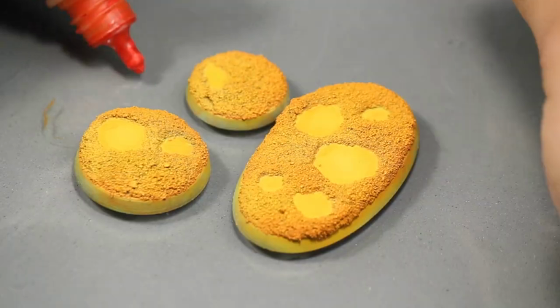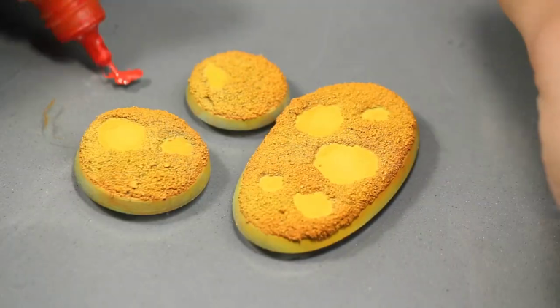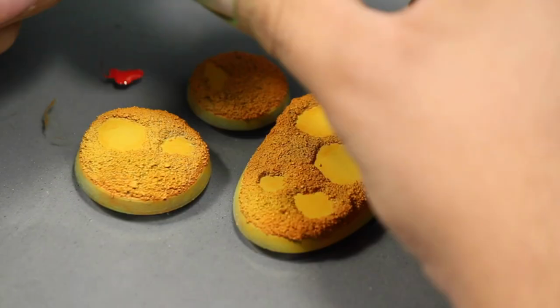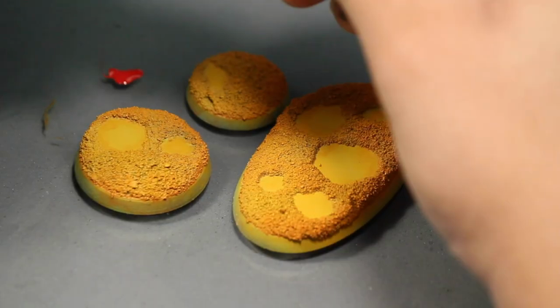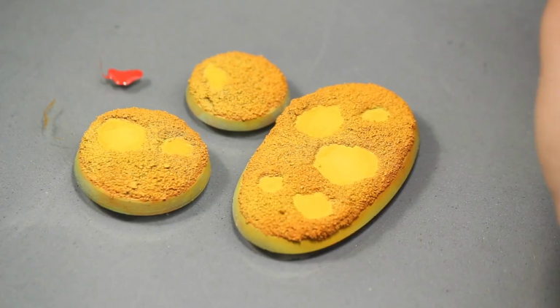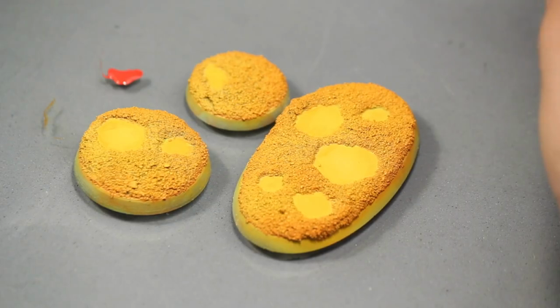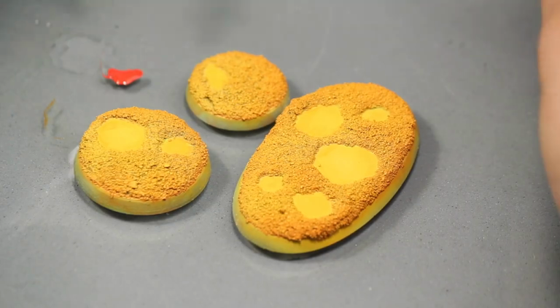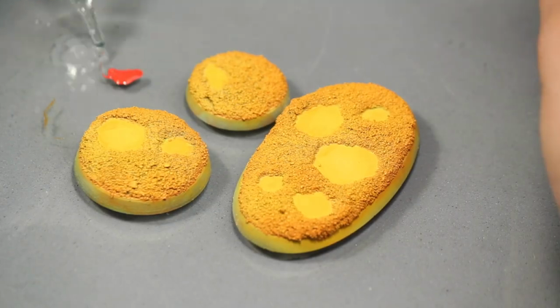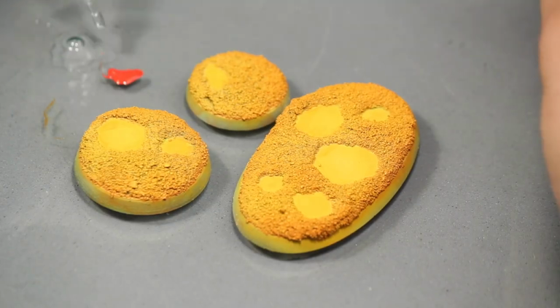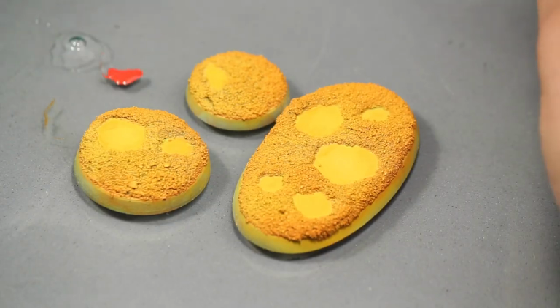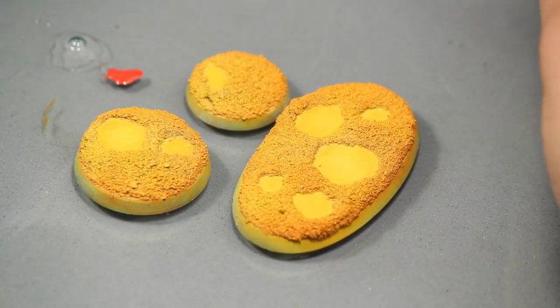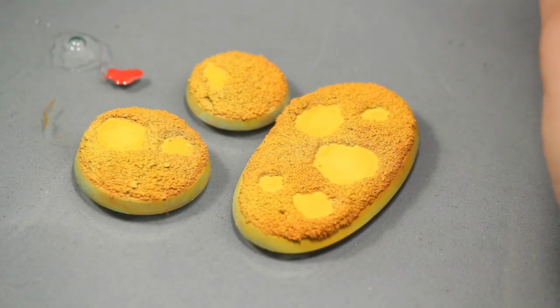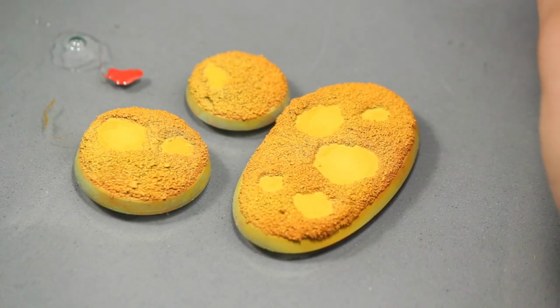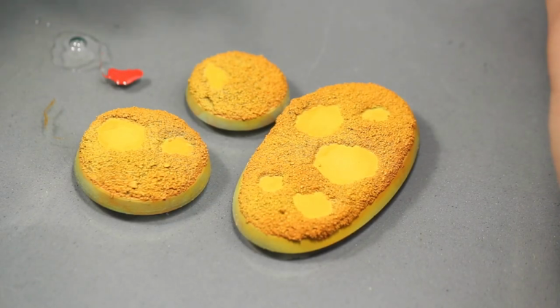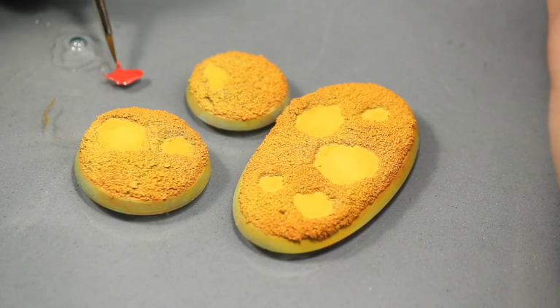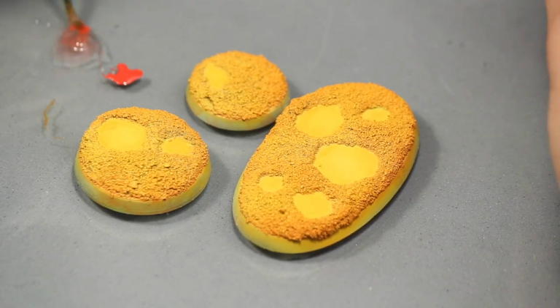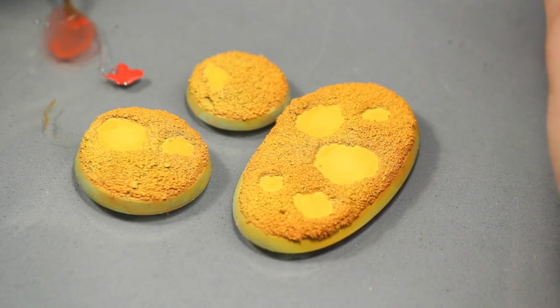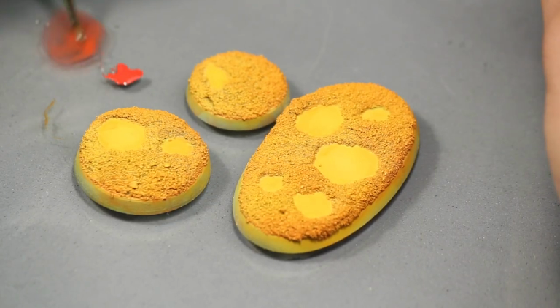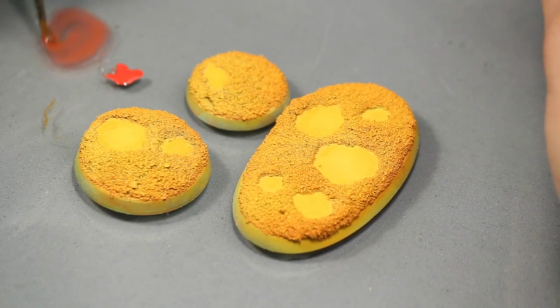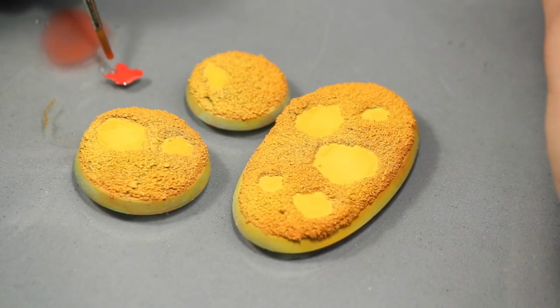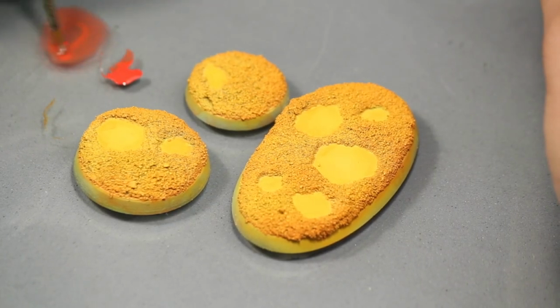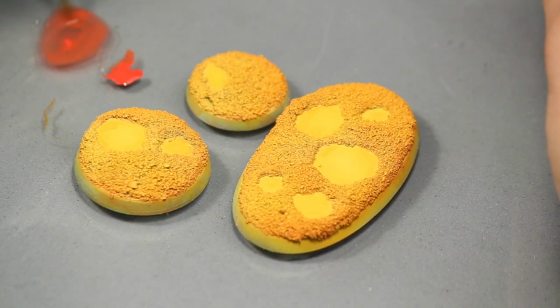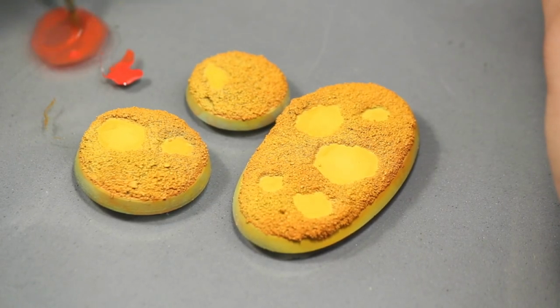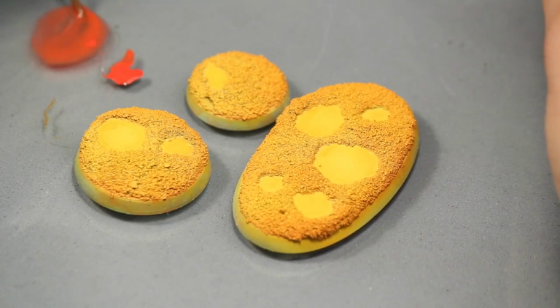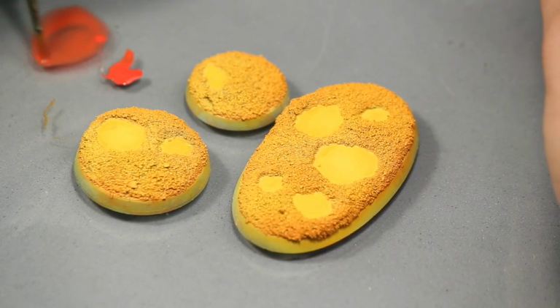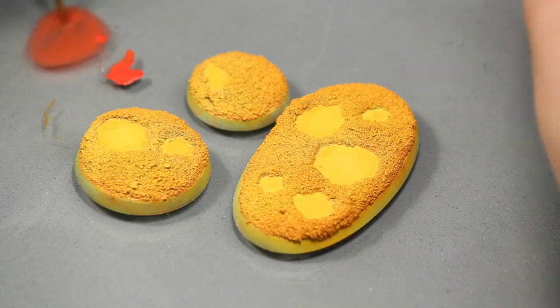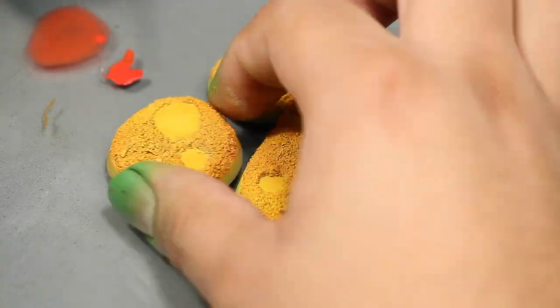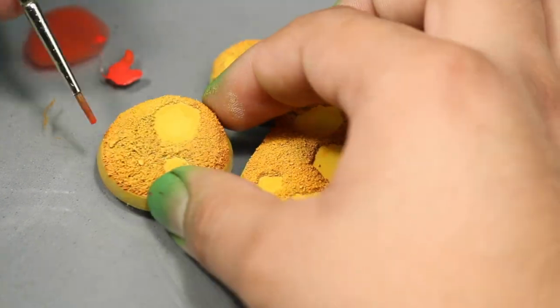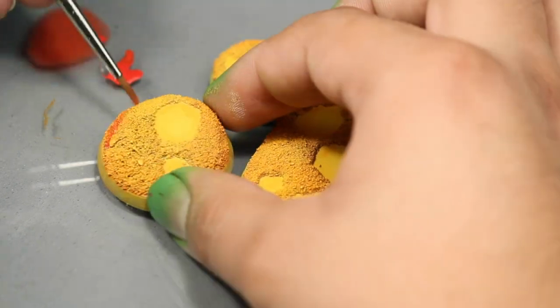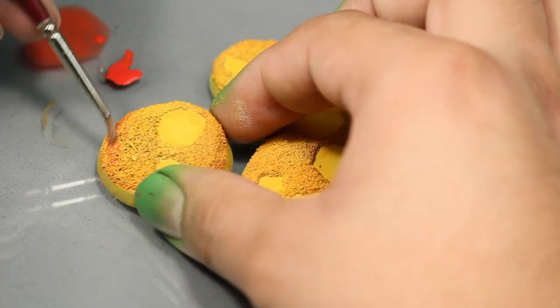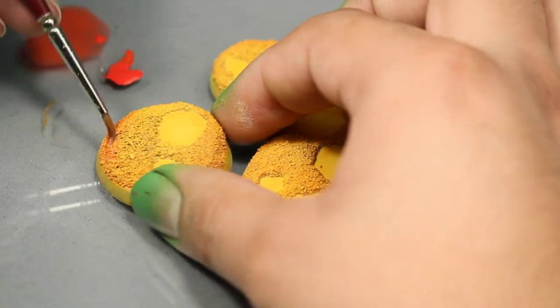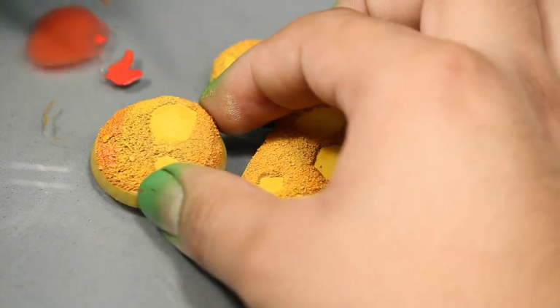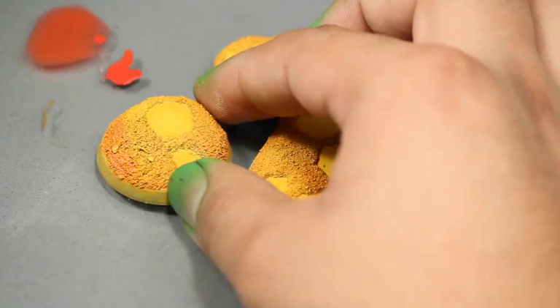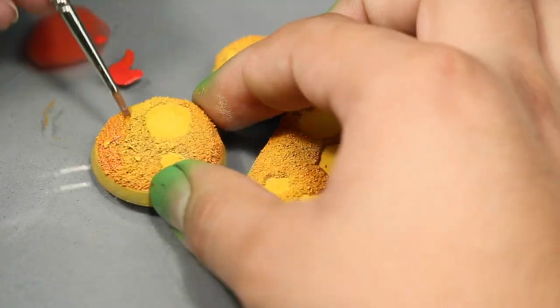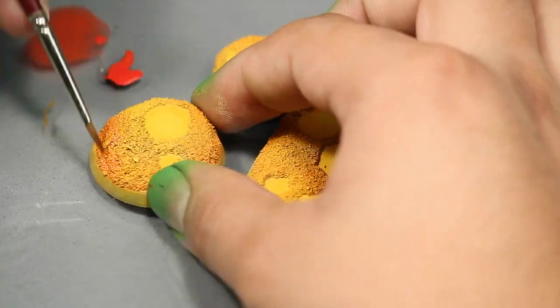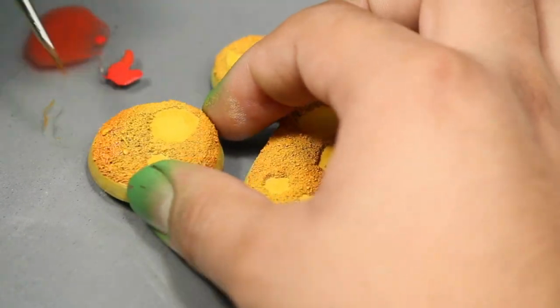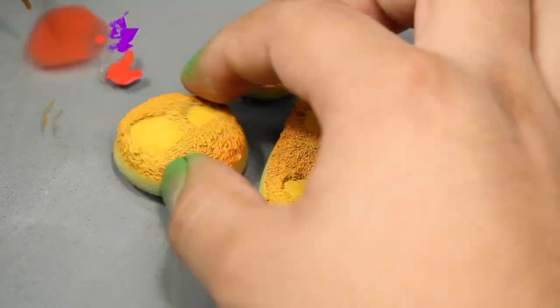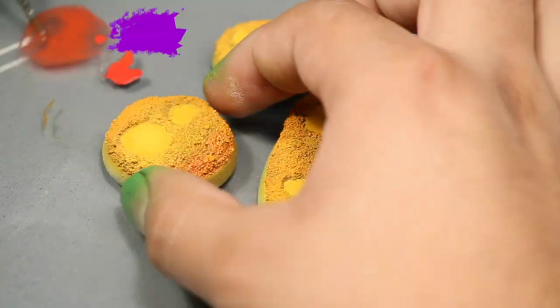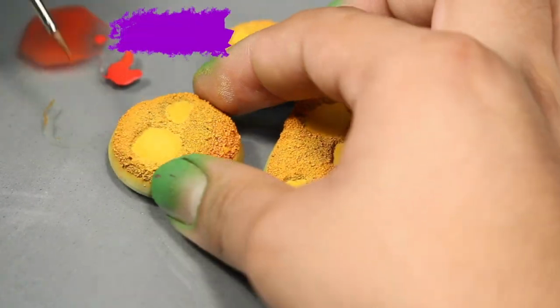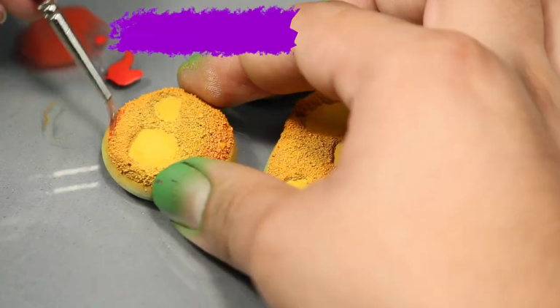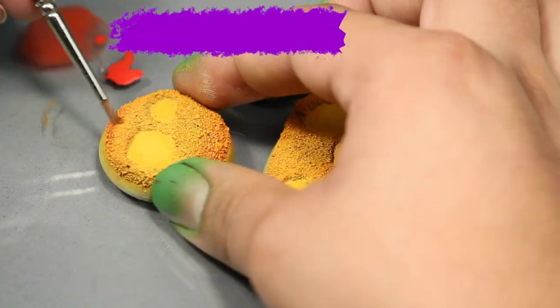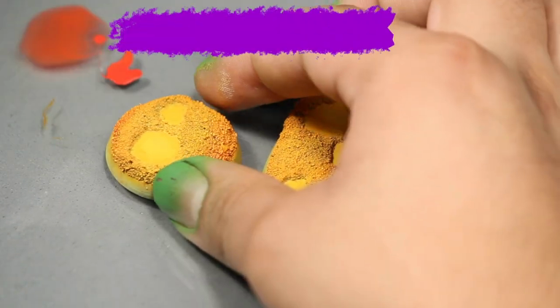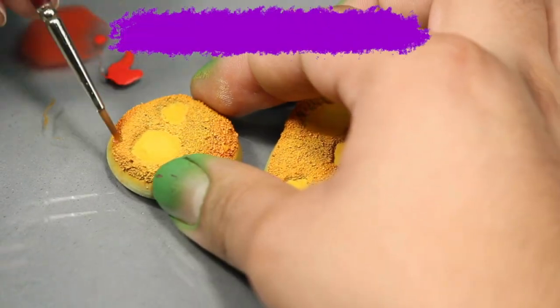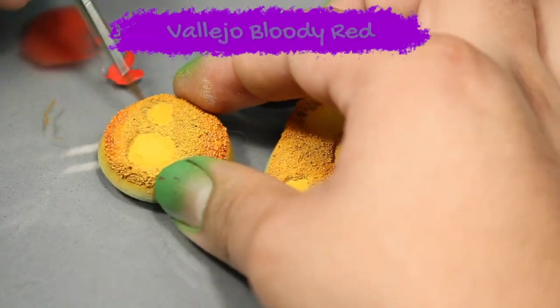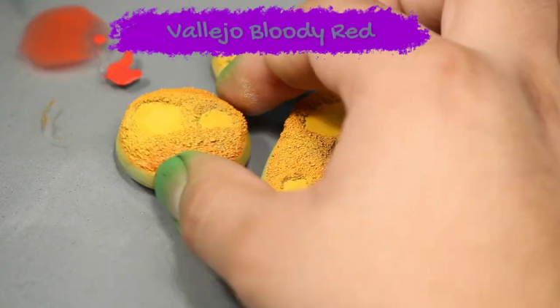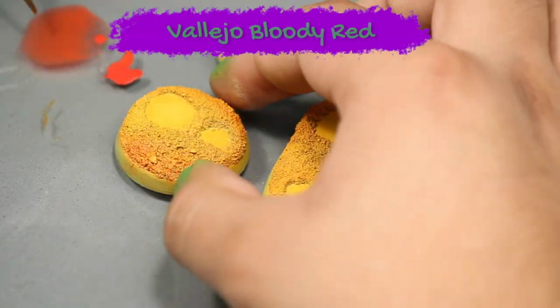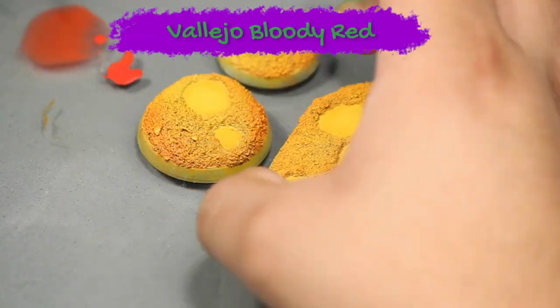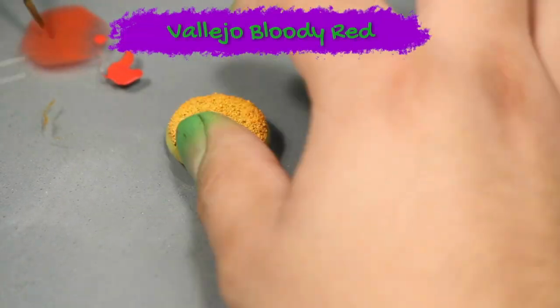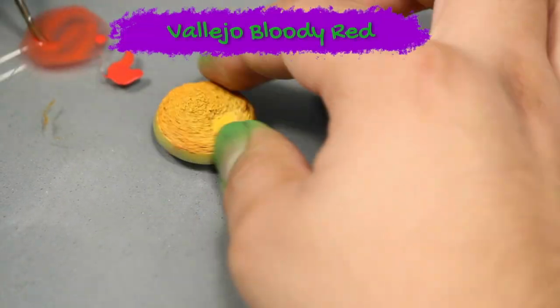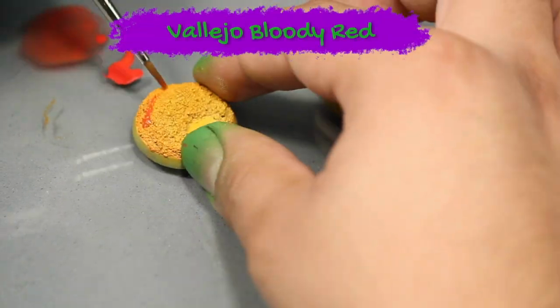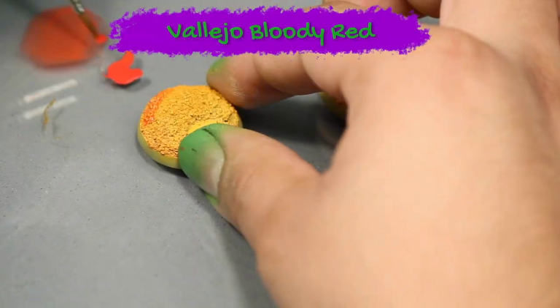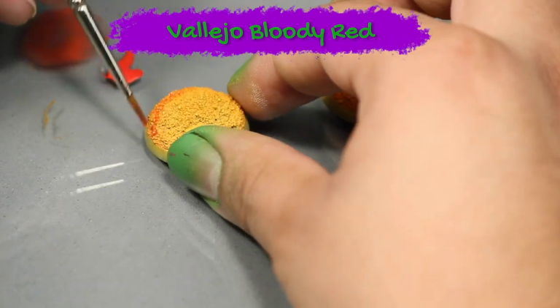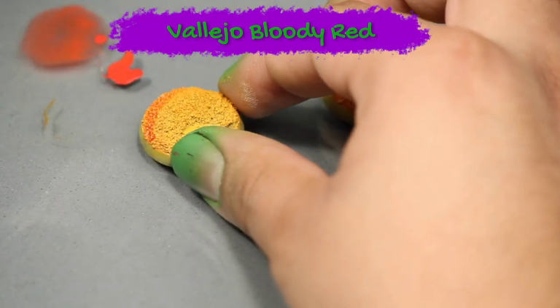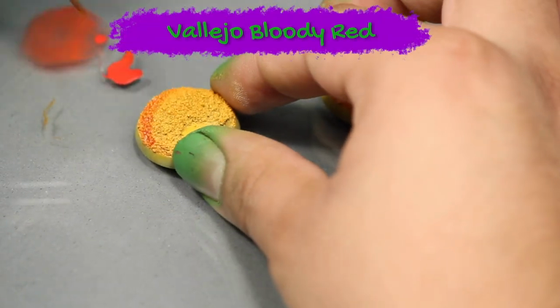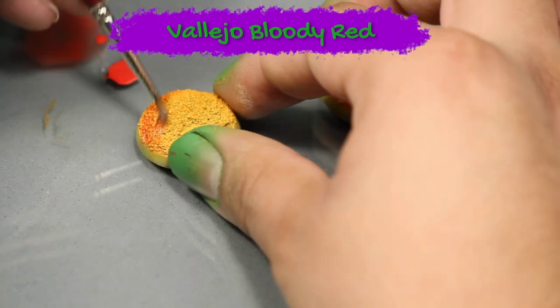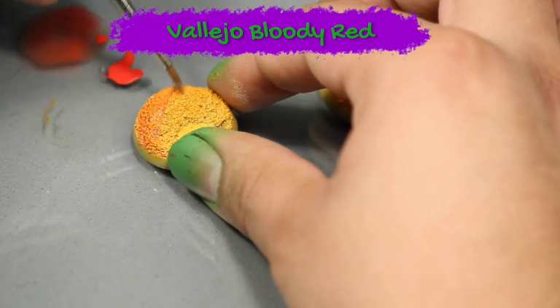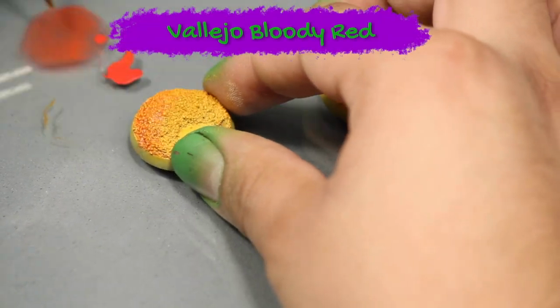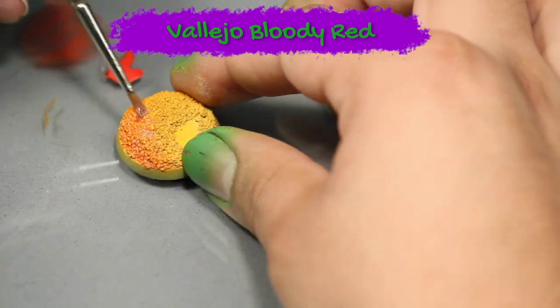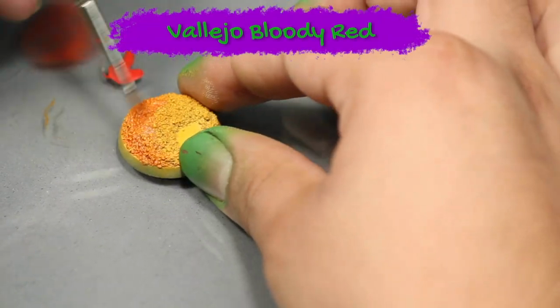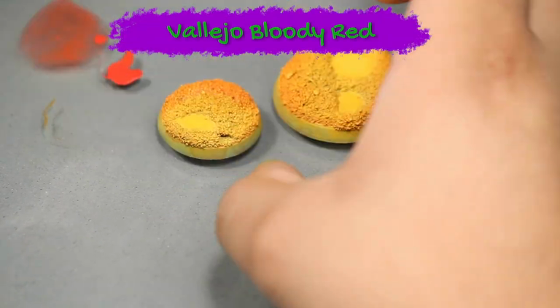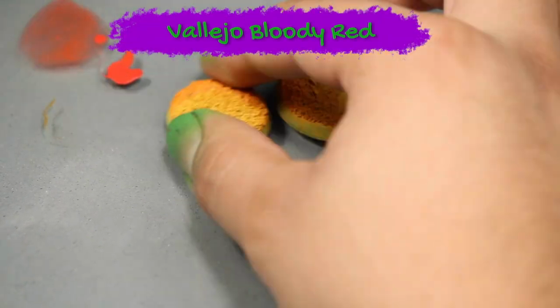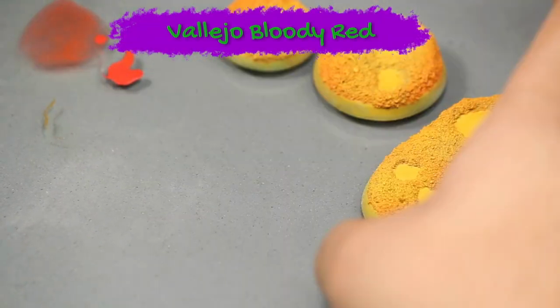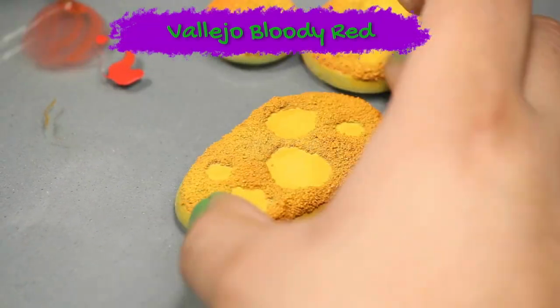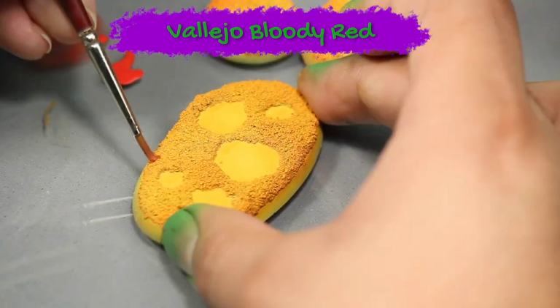I then repeated the steps I took with the P3 Kador Red, and I applied some Vallejo Bloody Red thinned down onto the base.